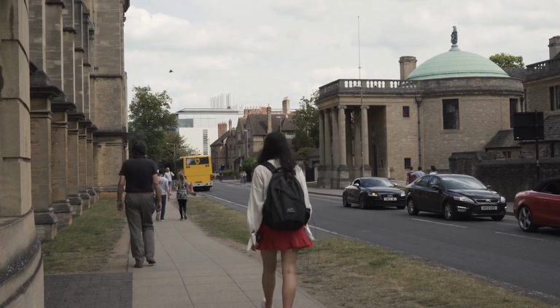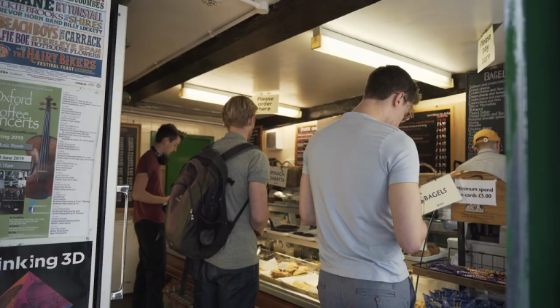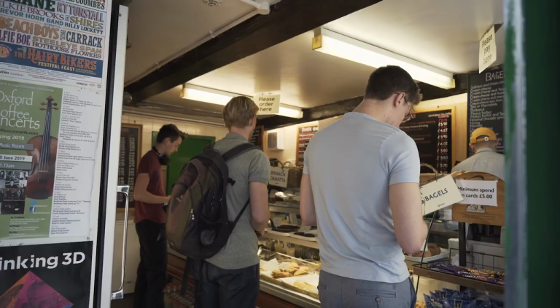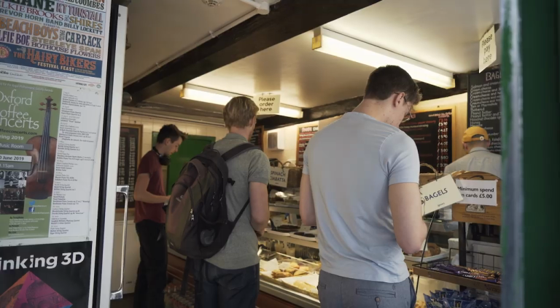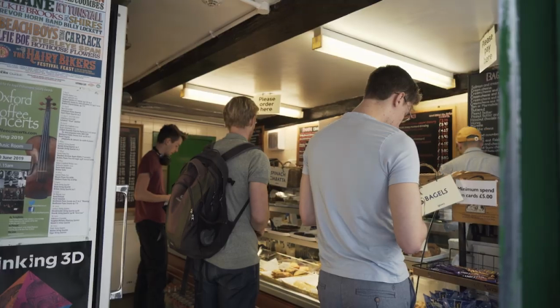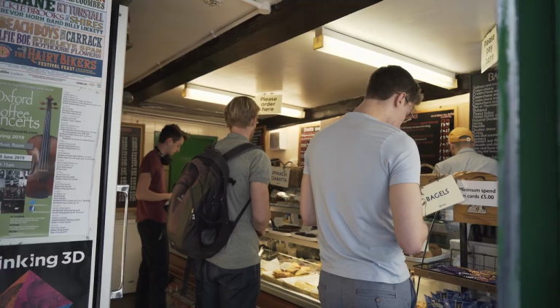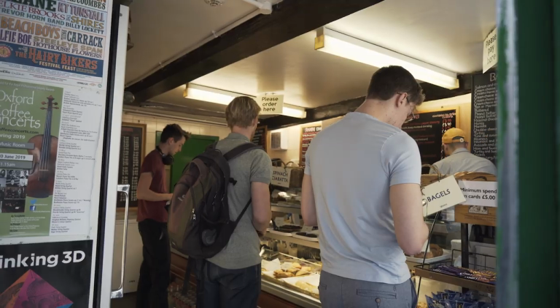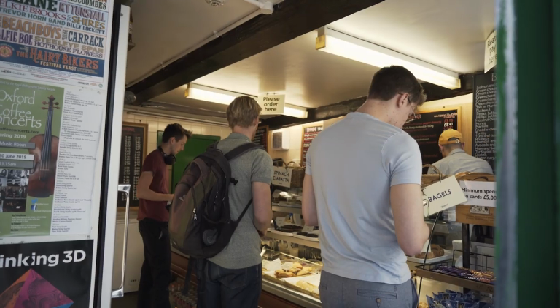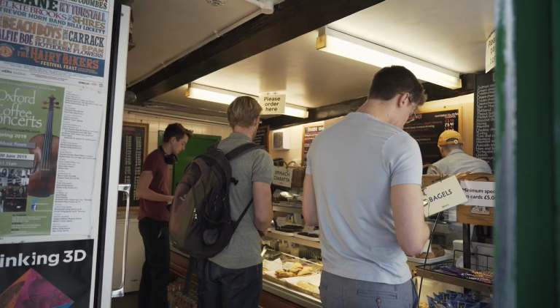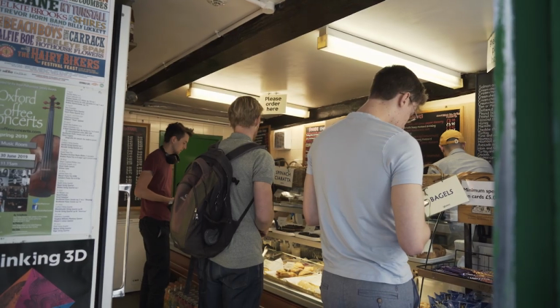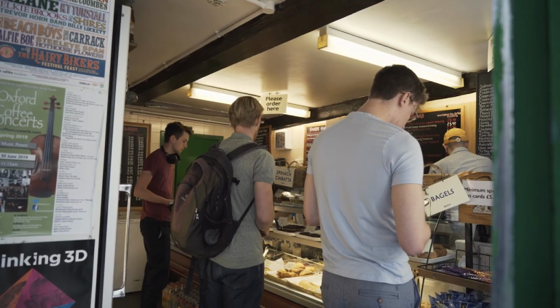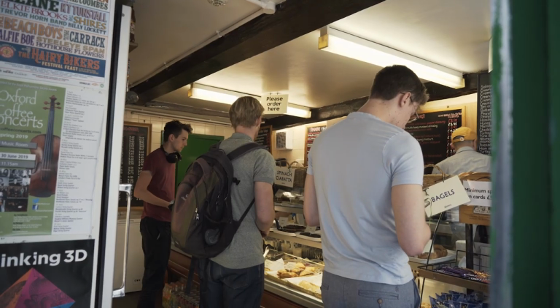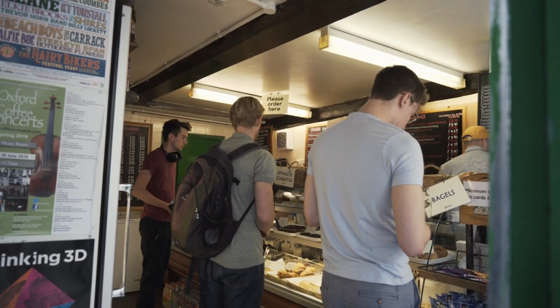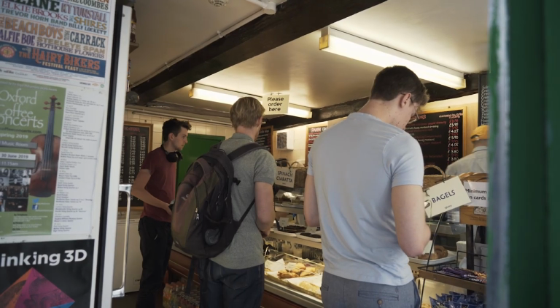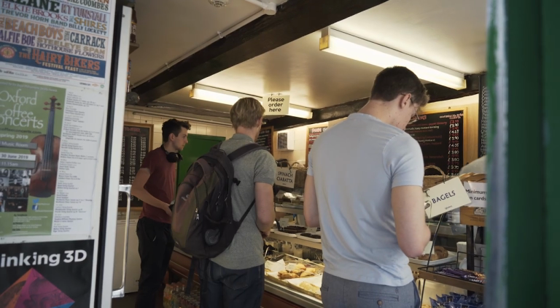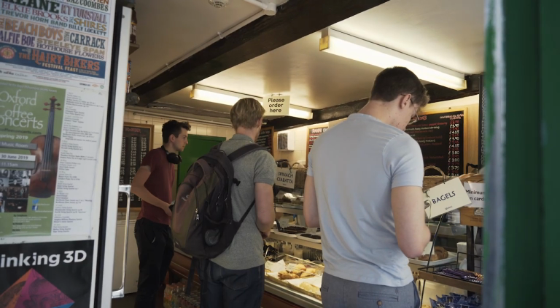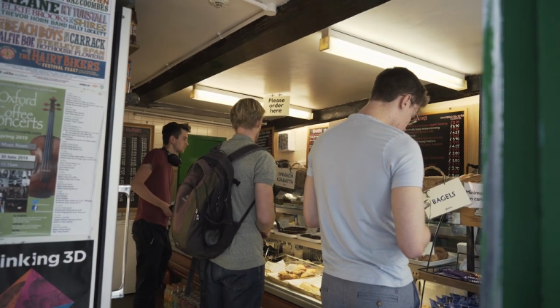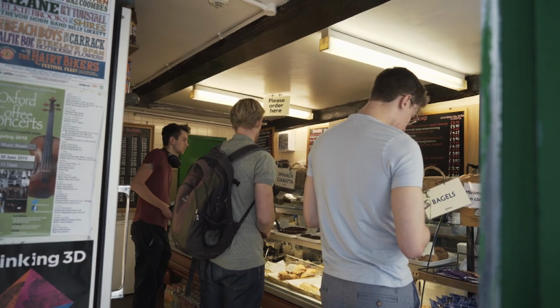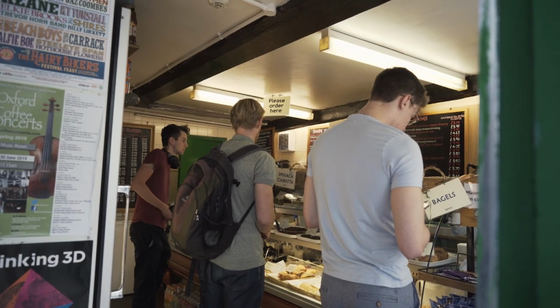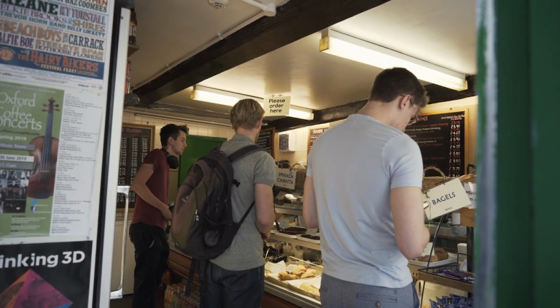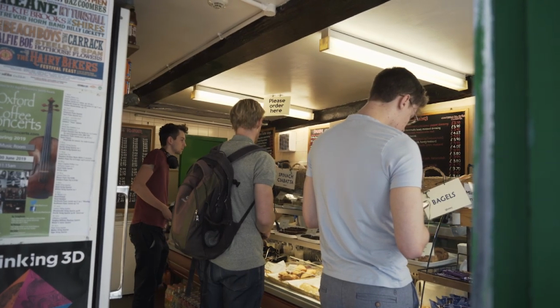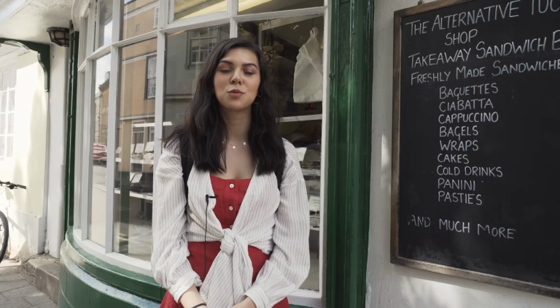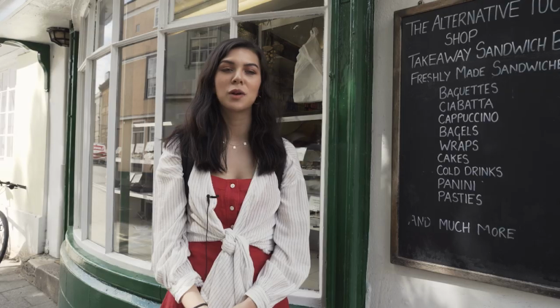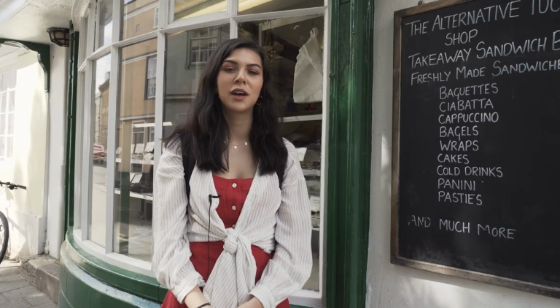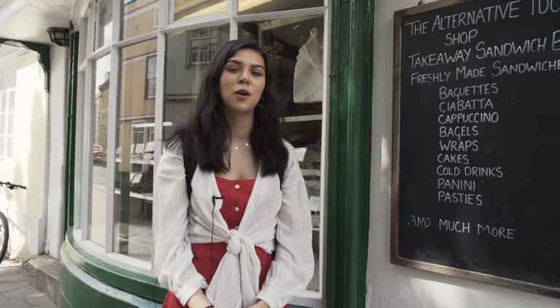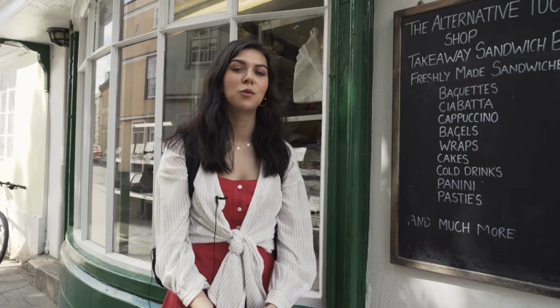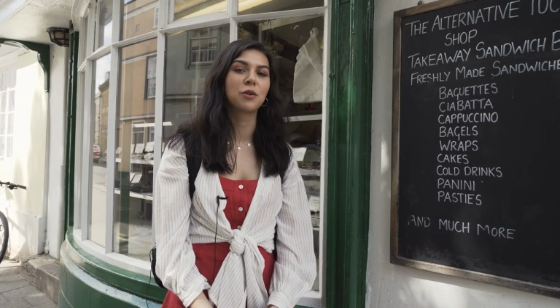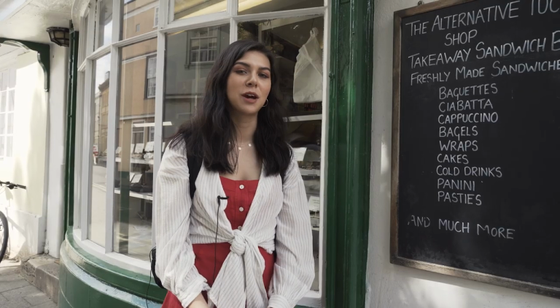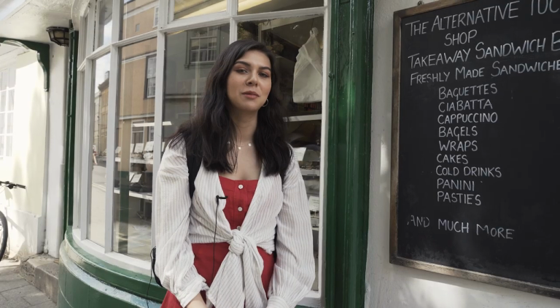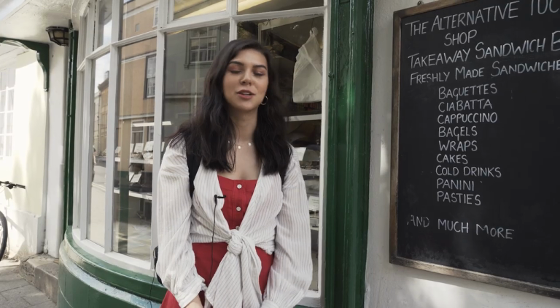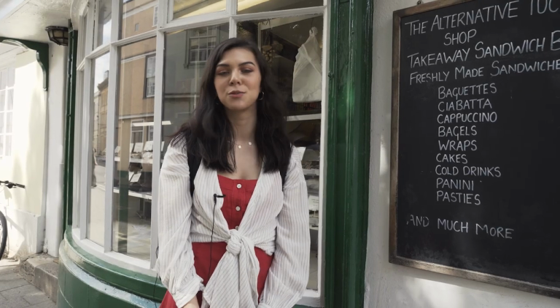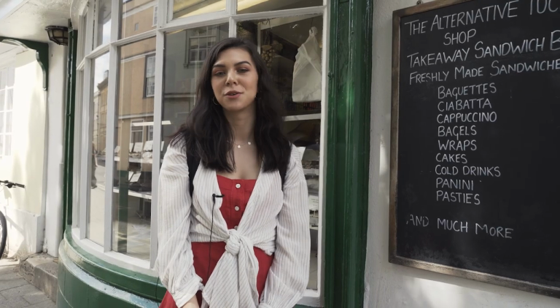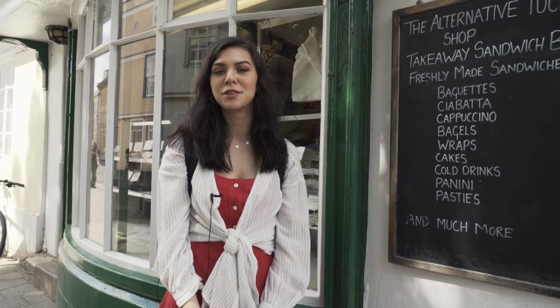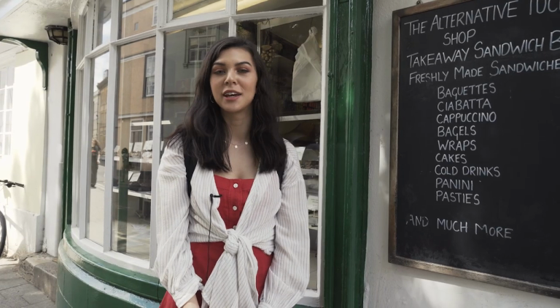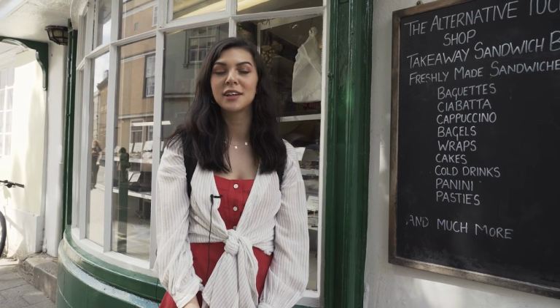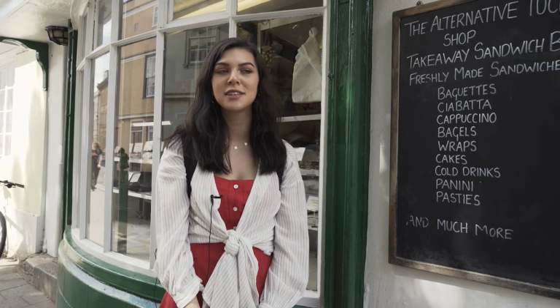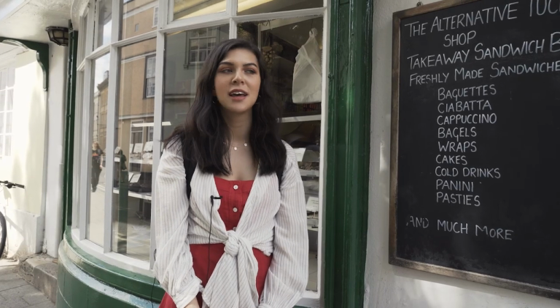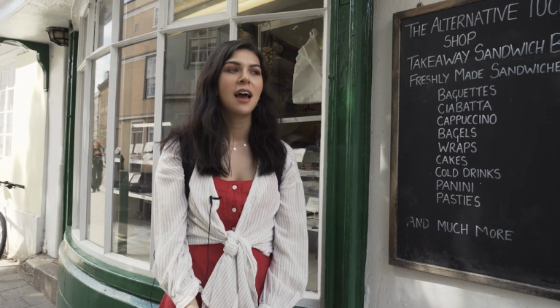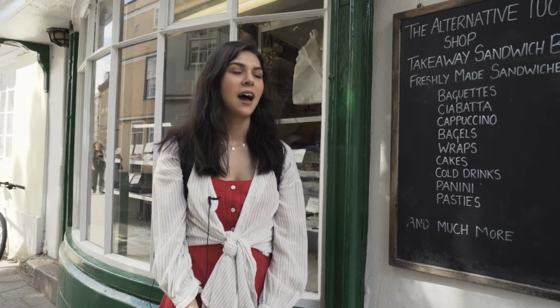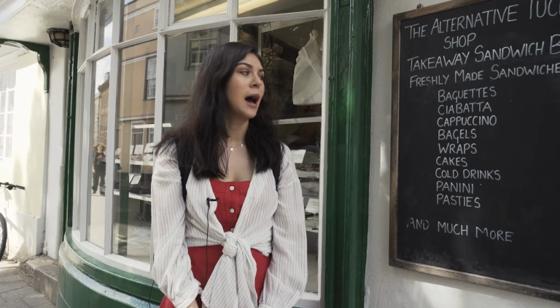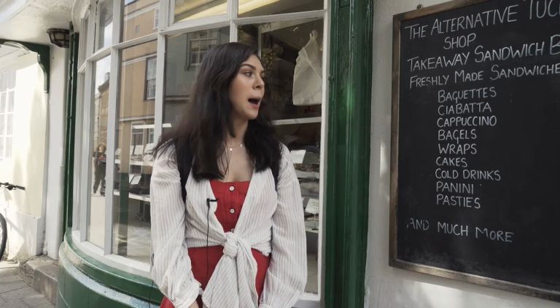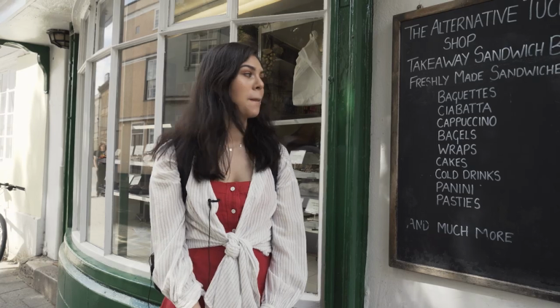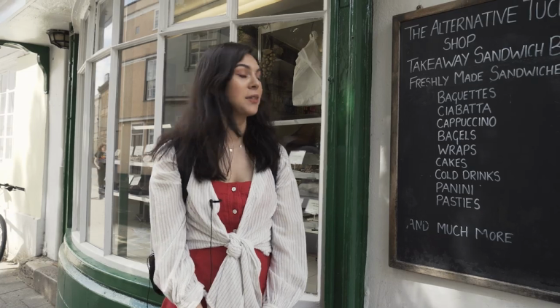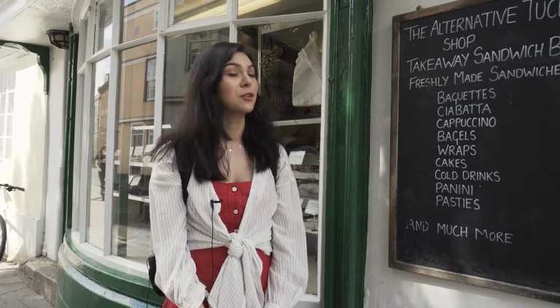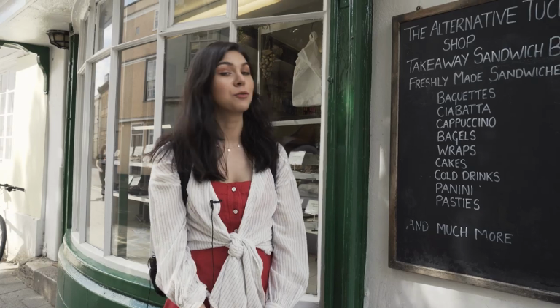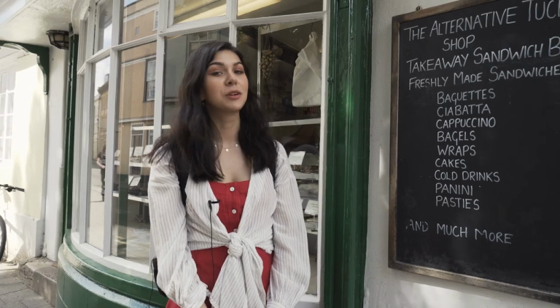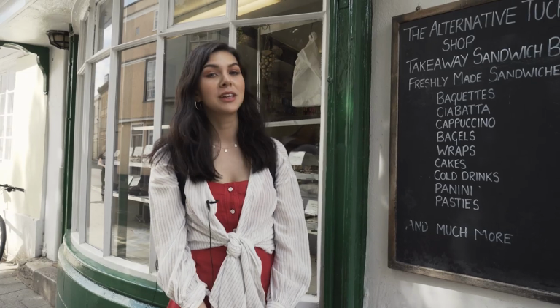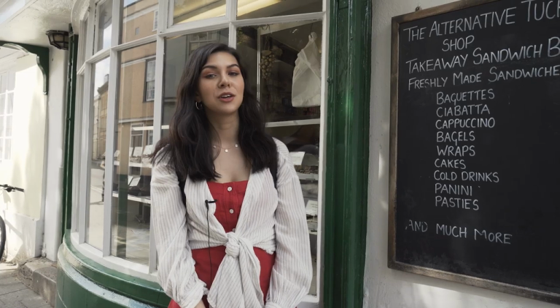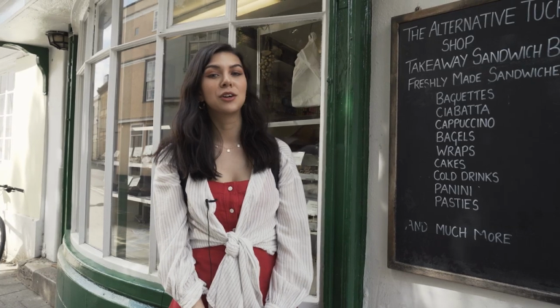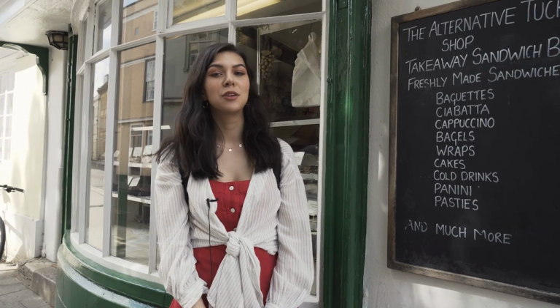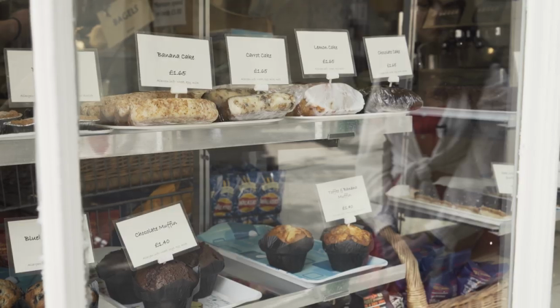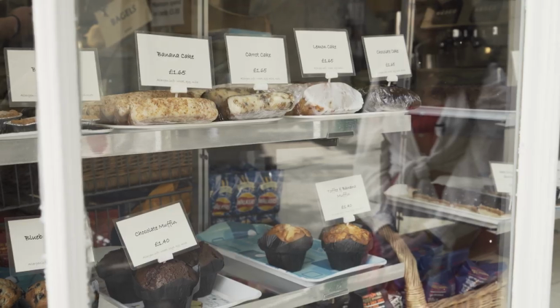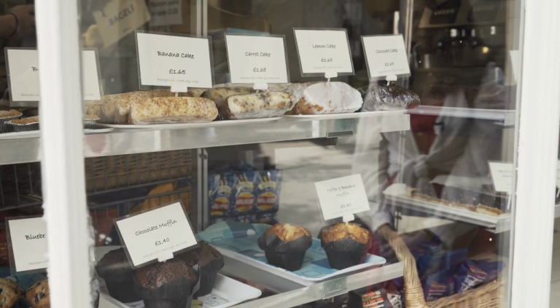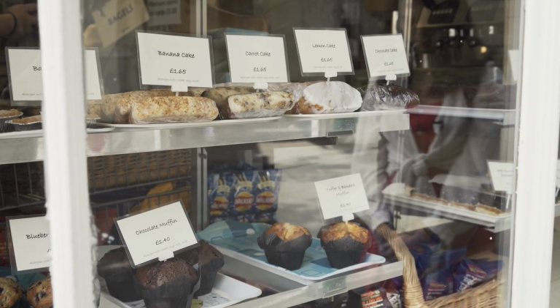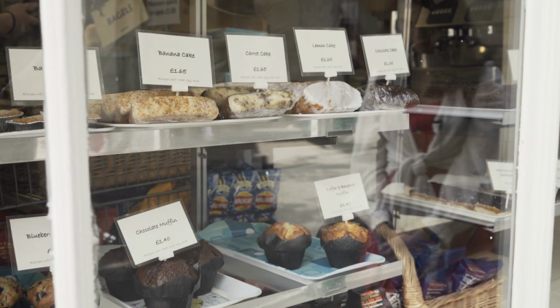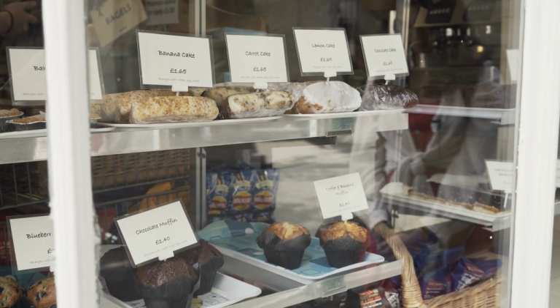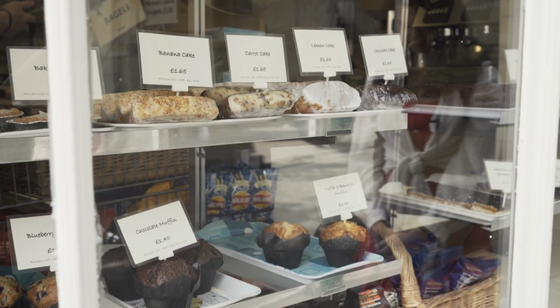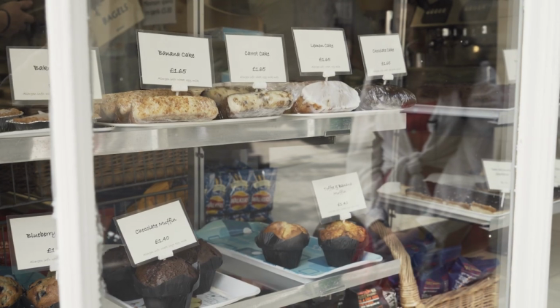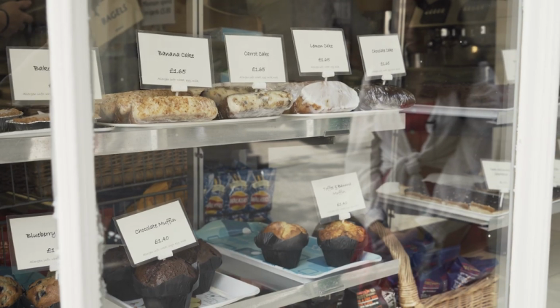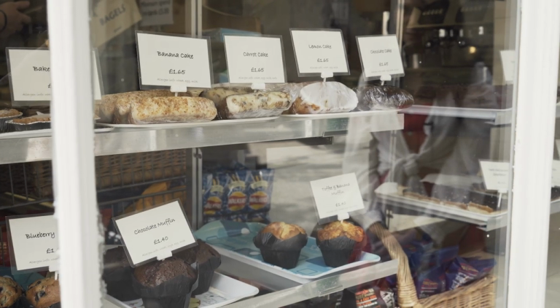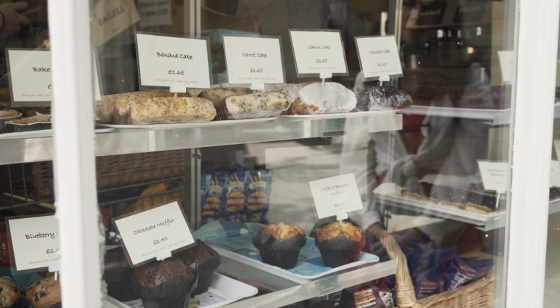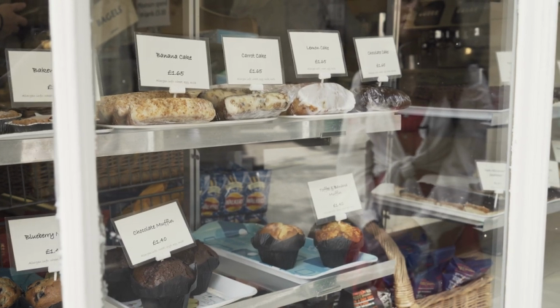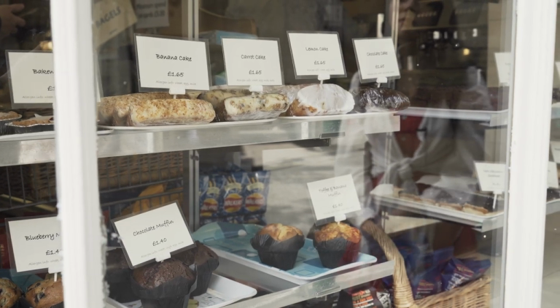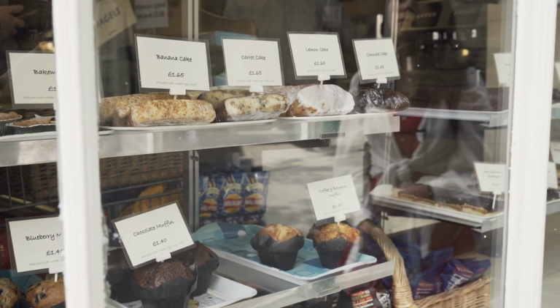So this is the alternative tuck shop. This is where we'll grab lunch most days. They do really good paninis and really good bagels.